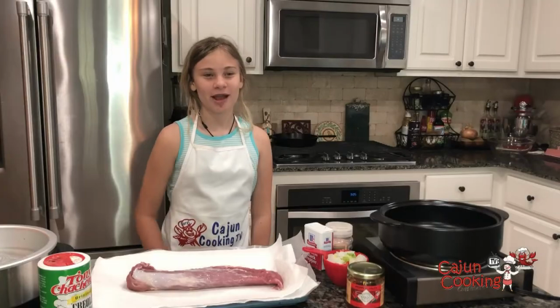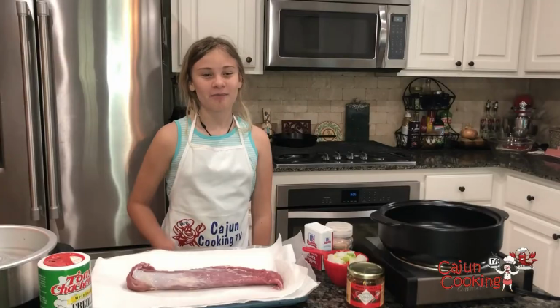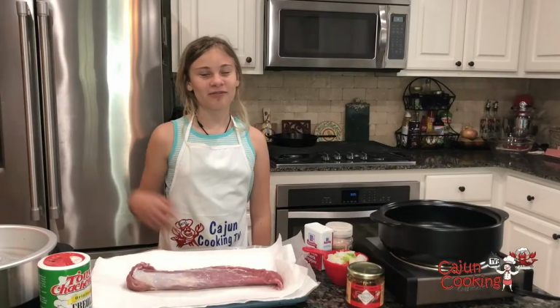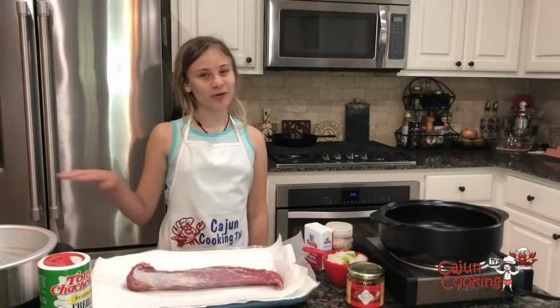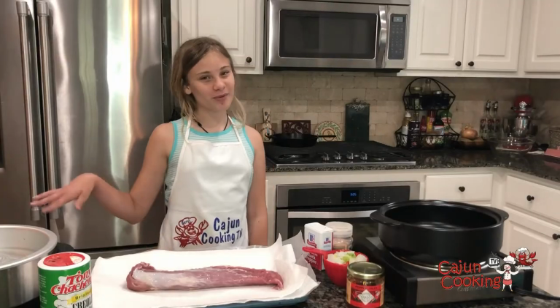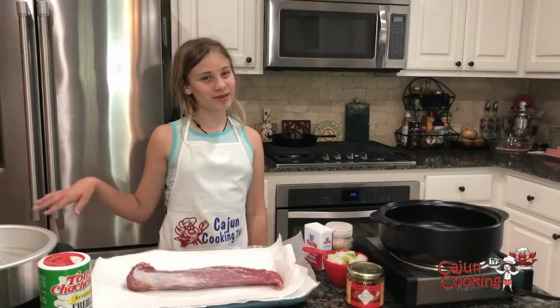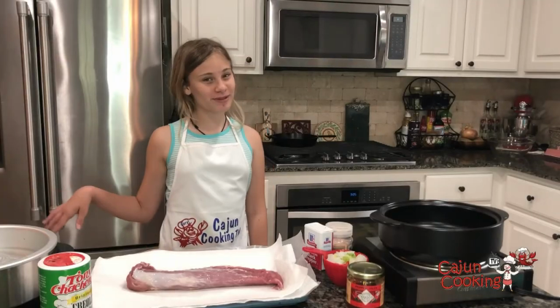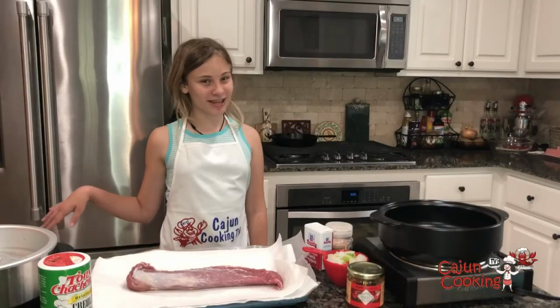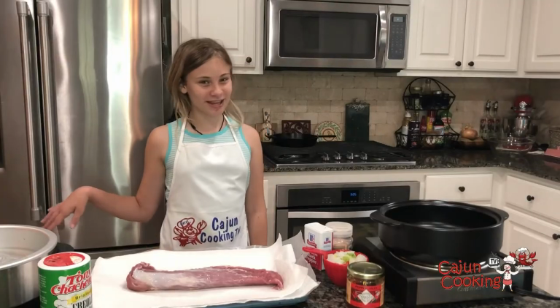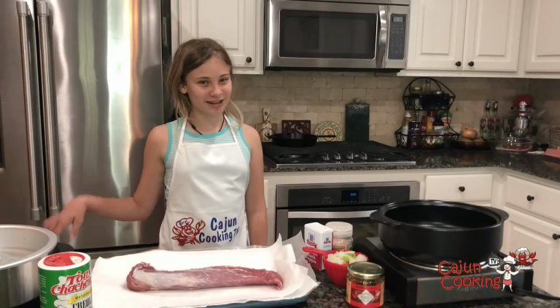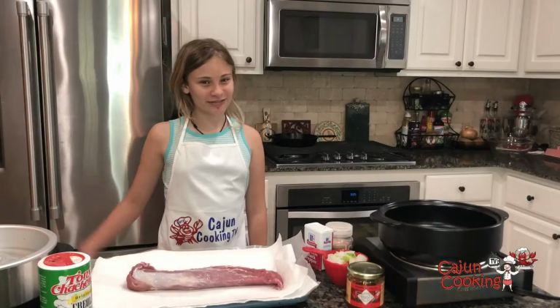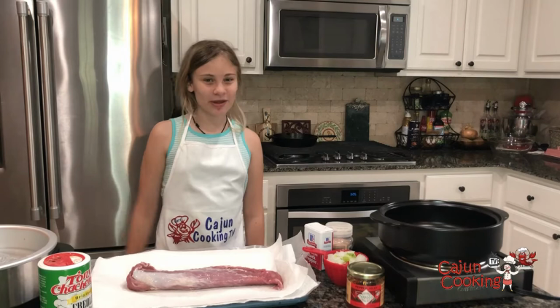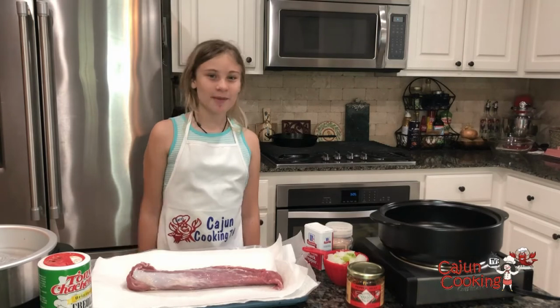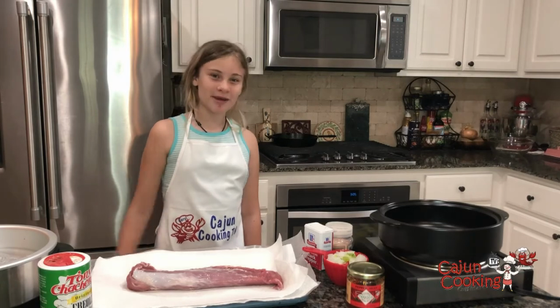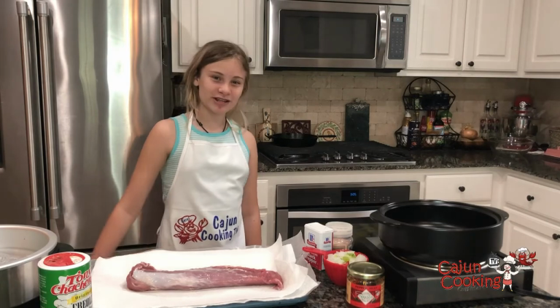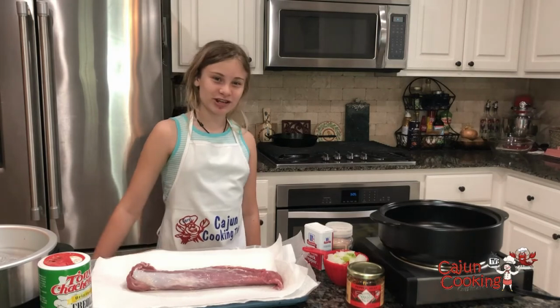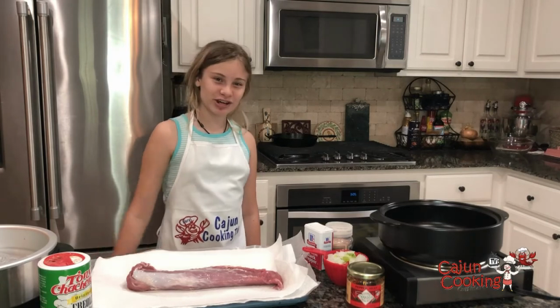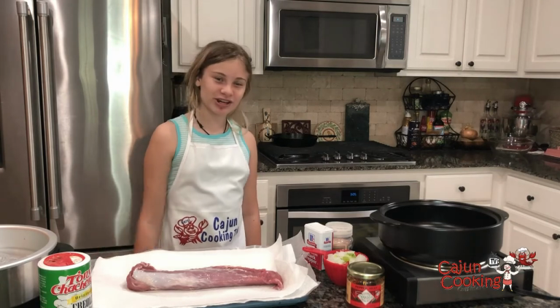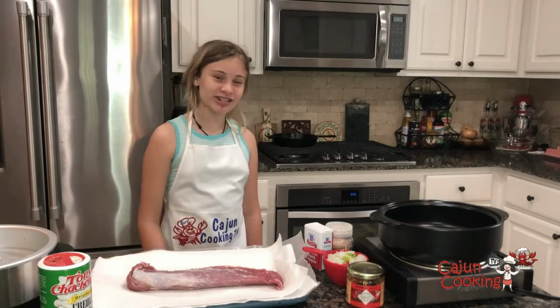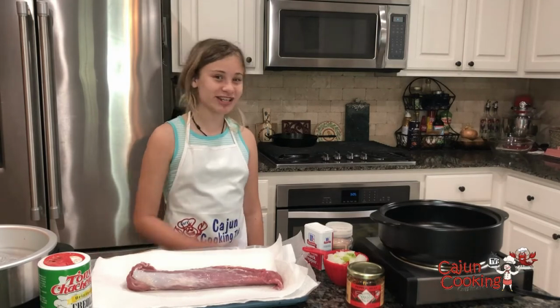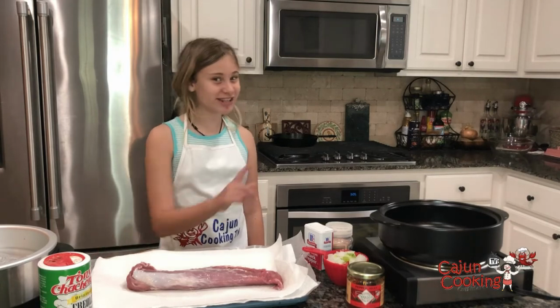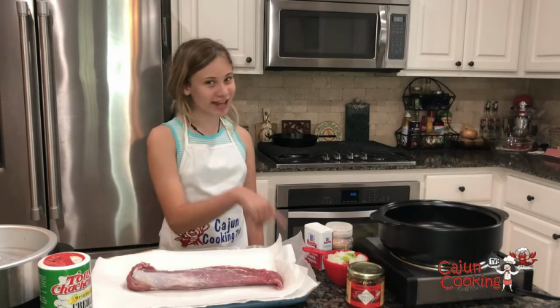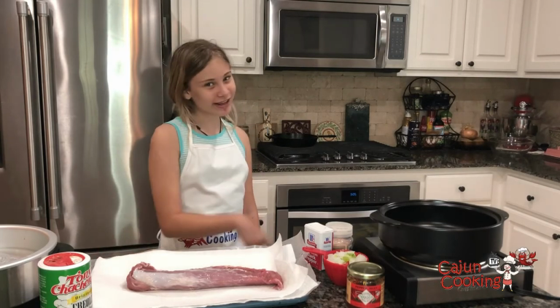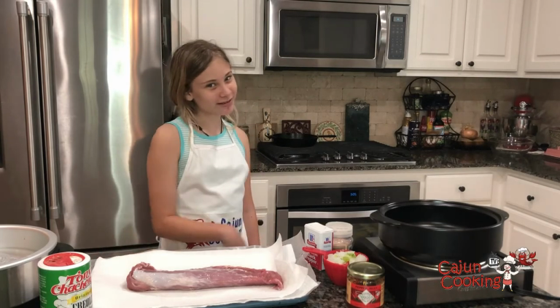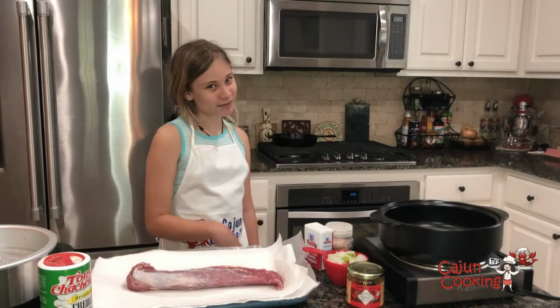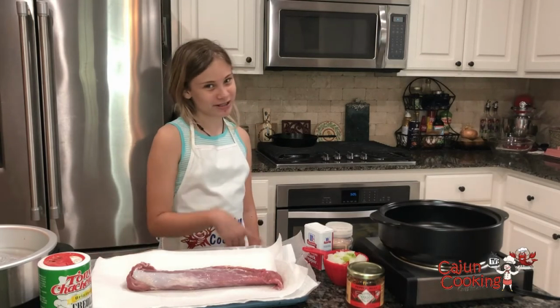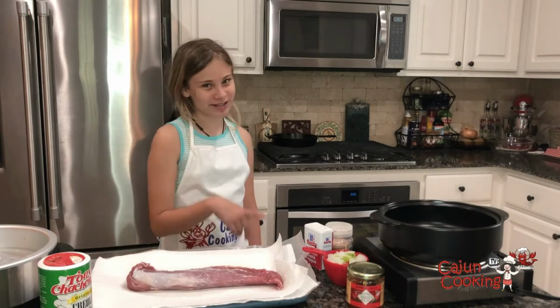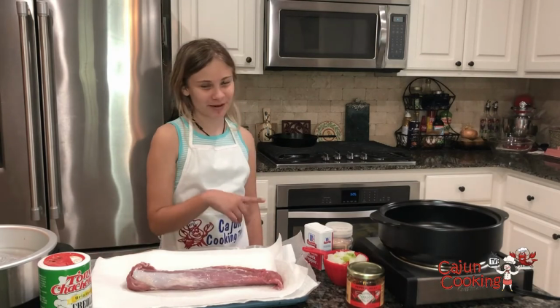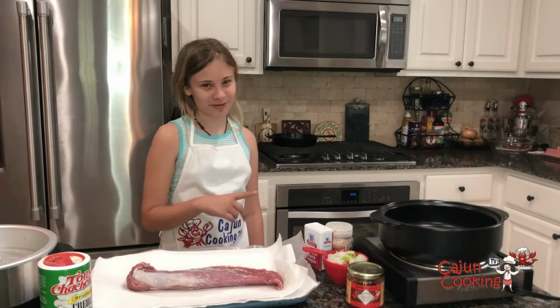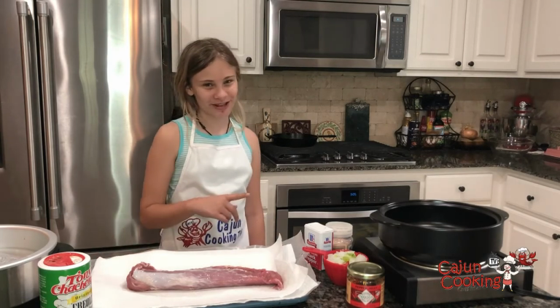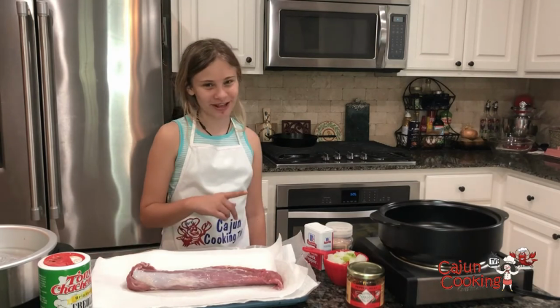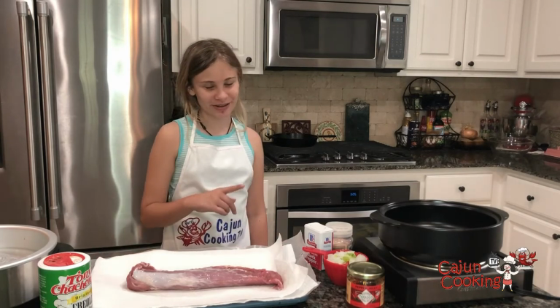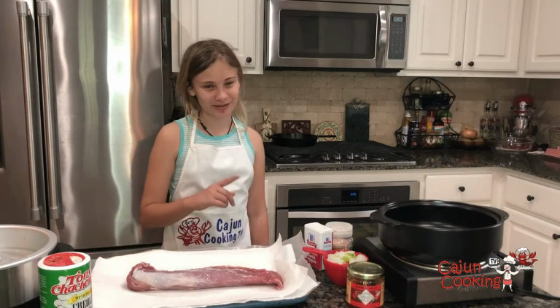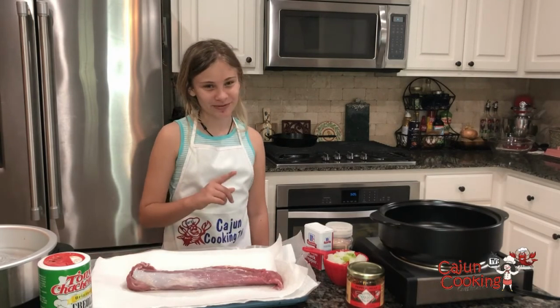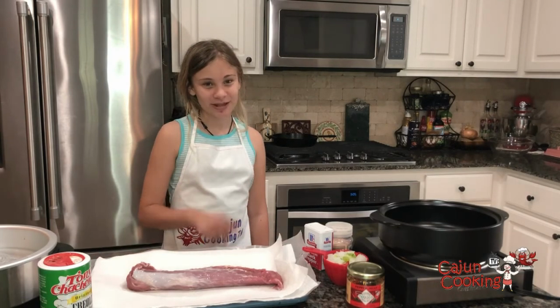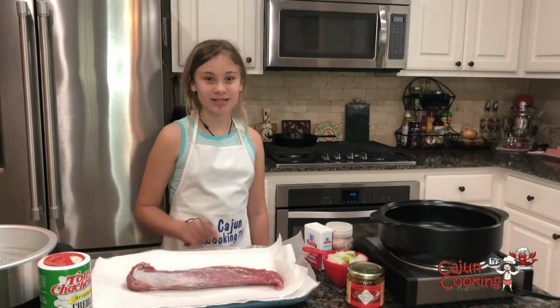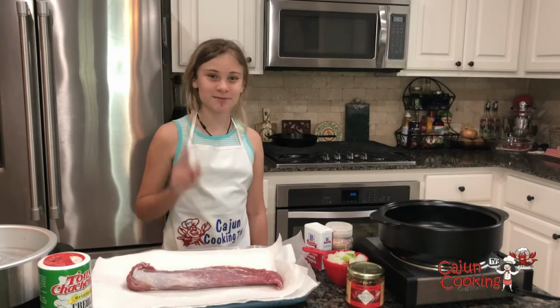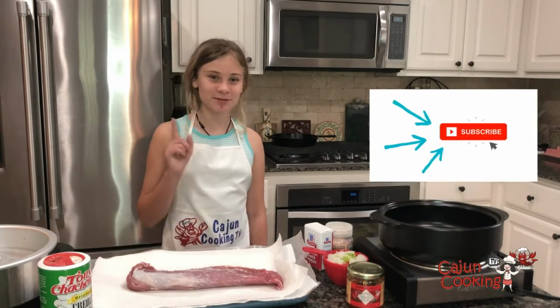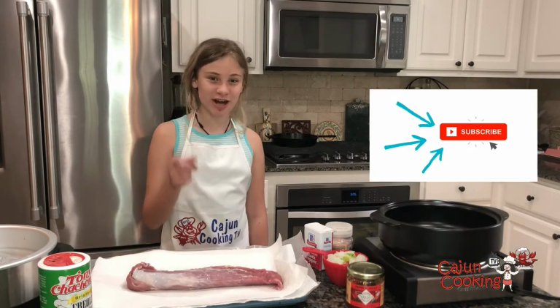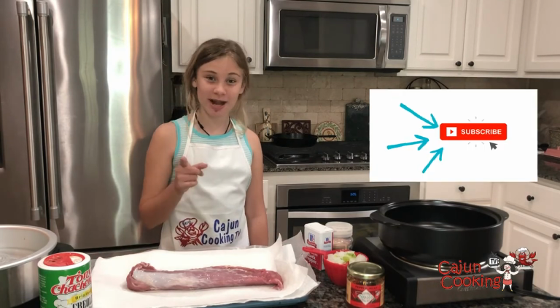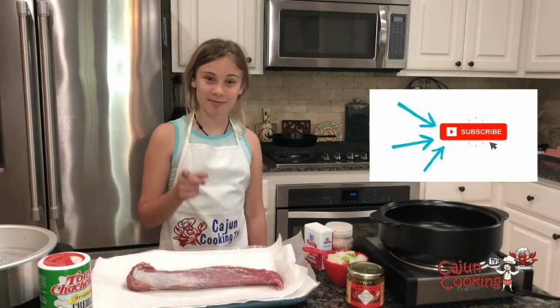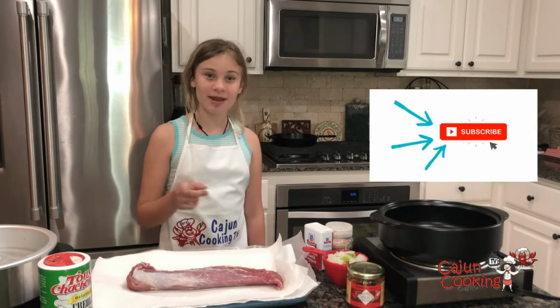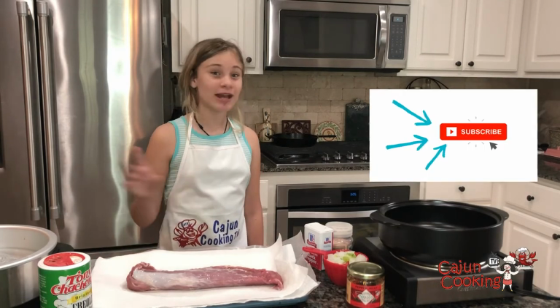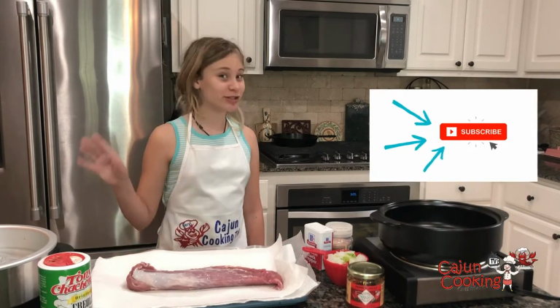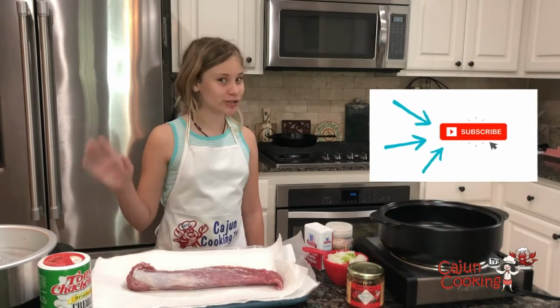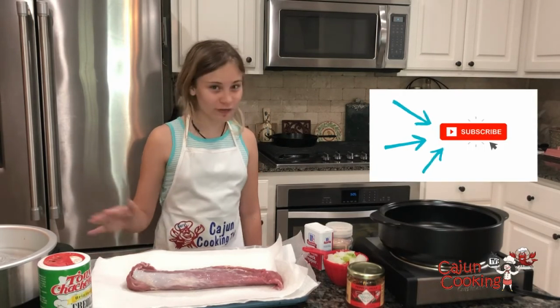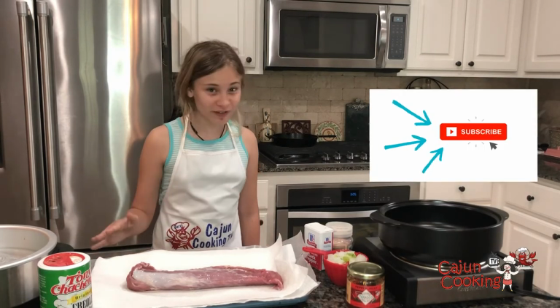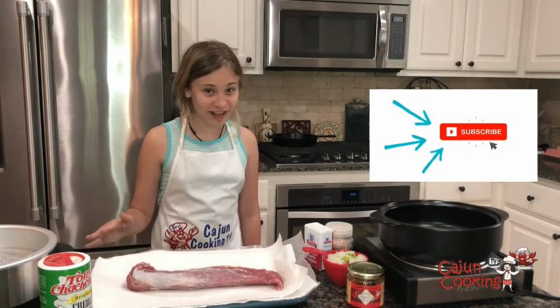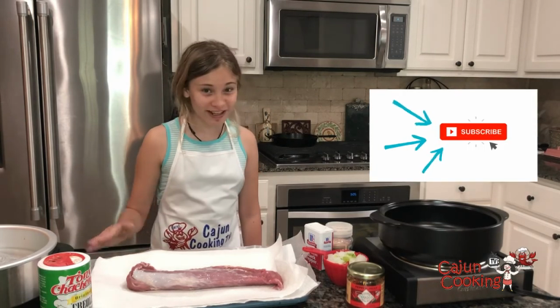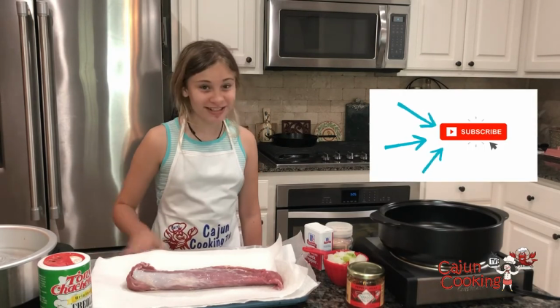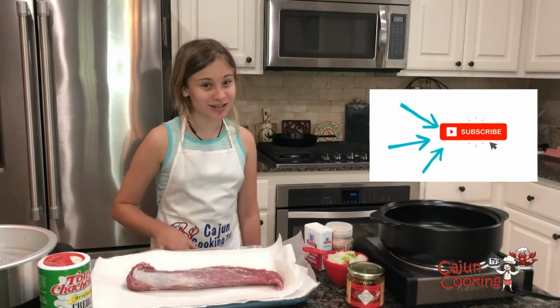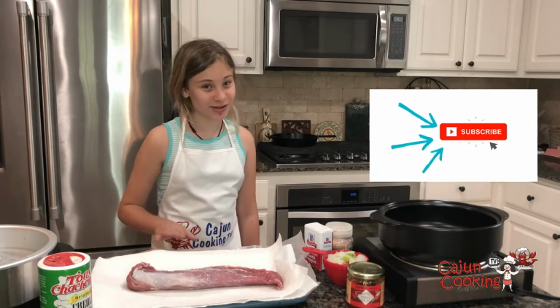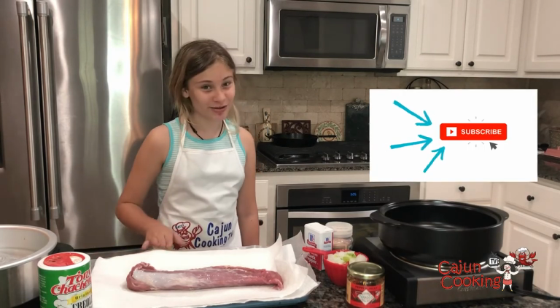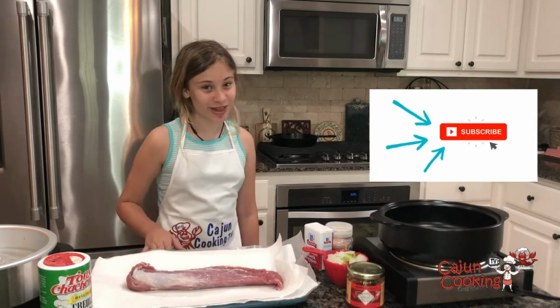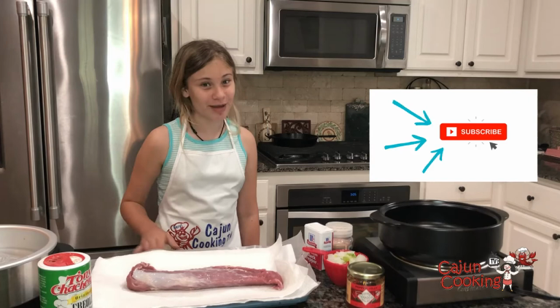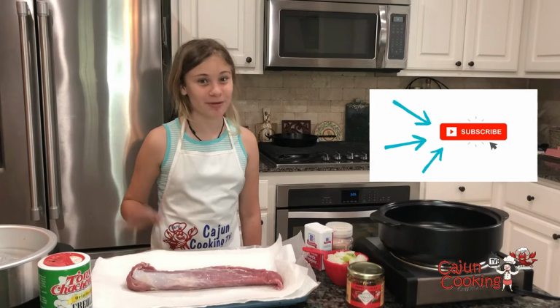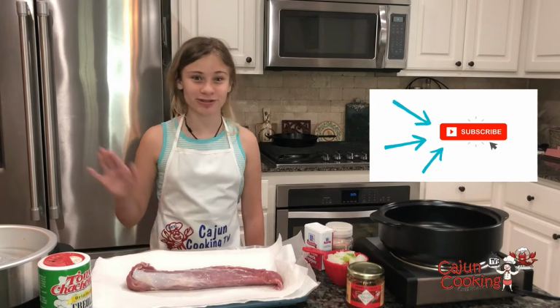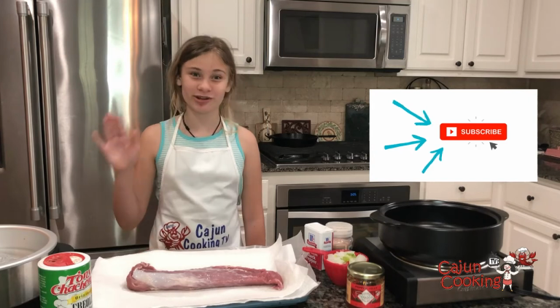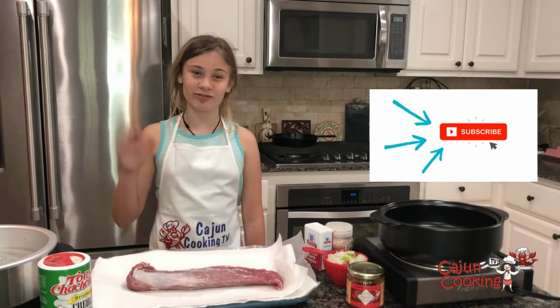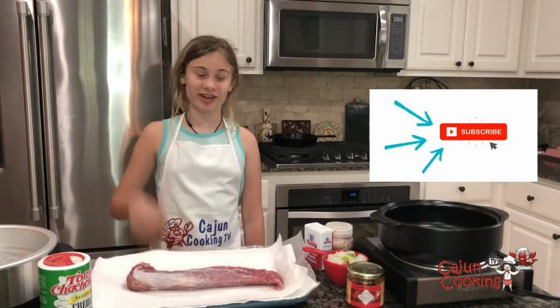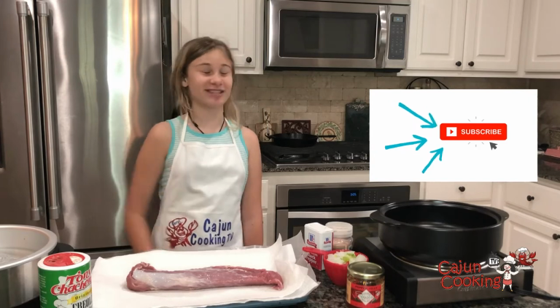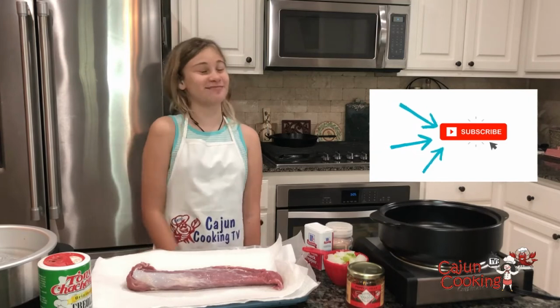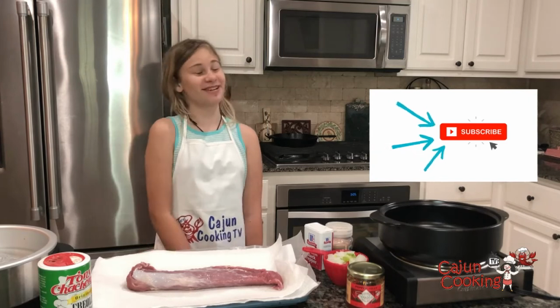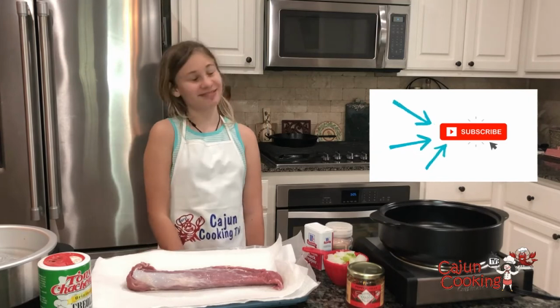Before we begin, make sure to hit that like button down below, subscribe, and don't forget to turn on that post notification bell.